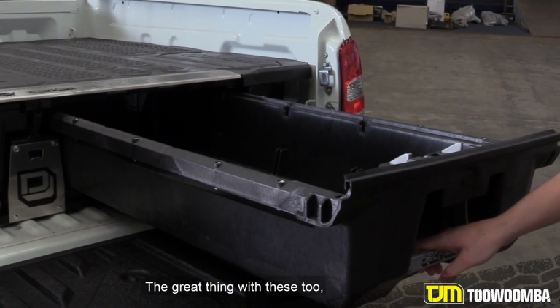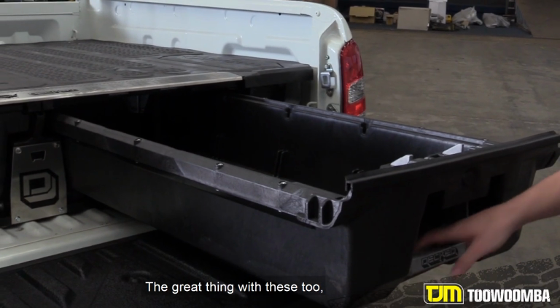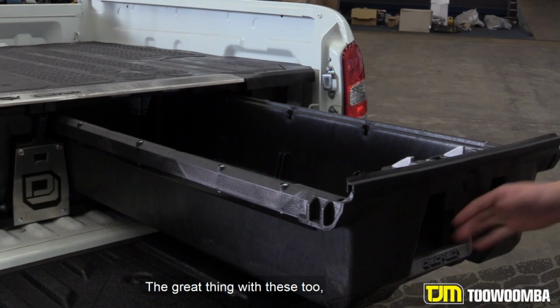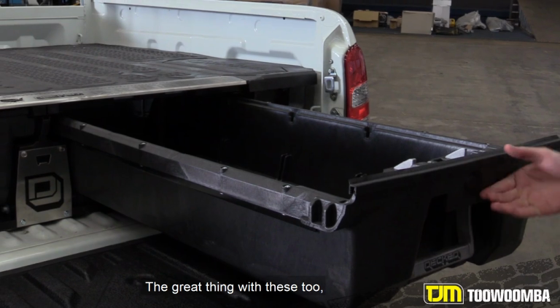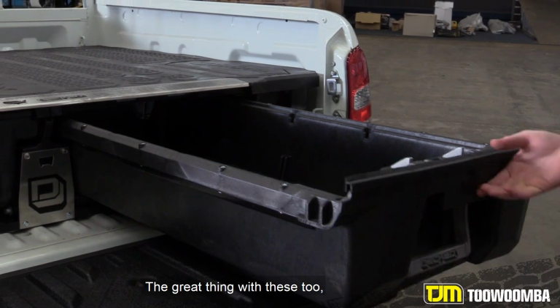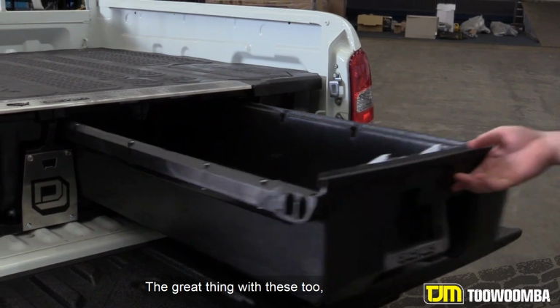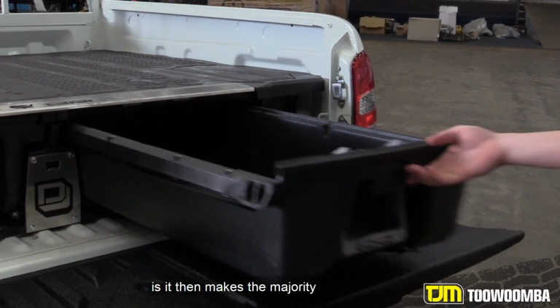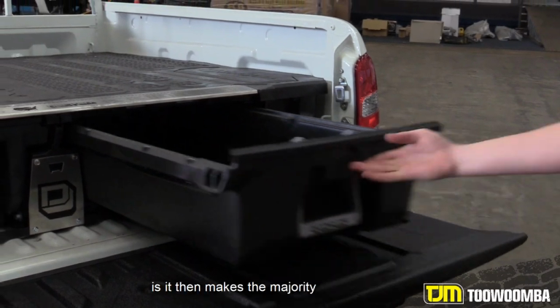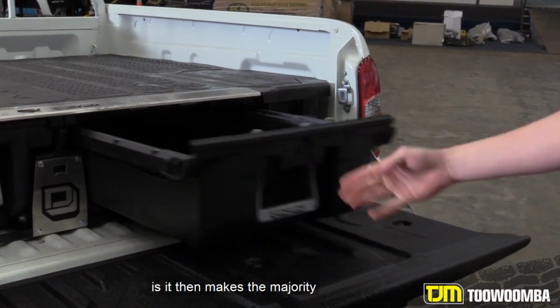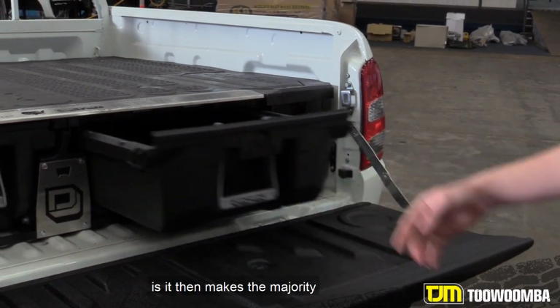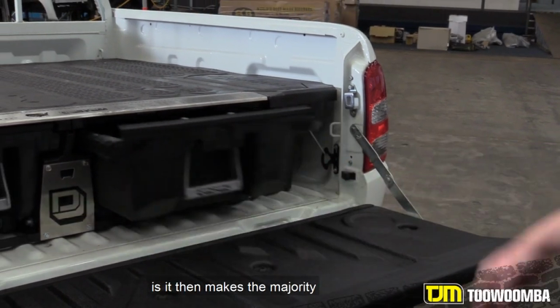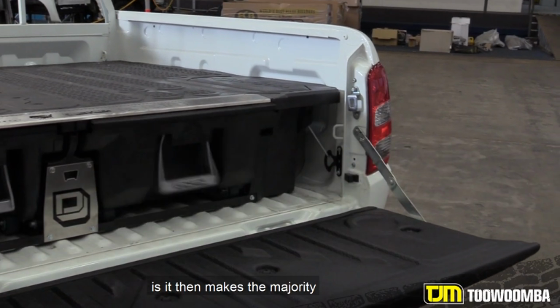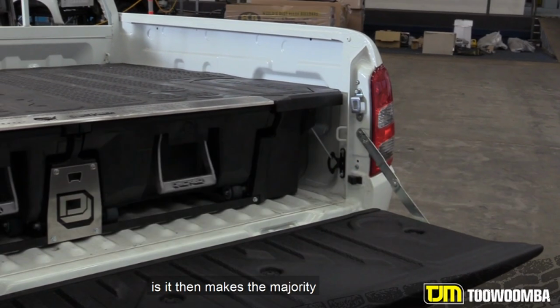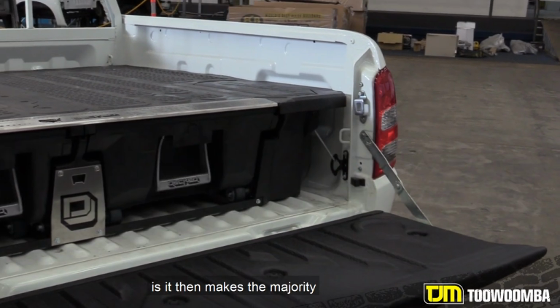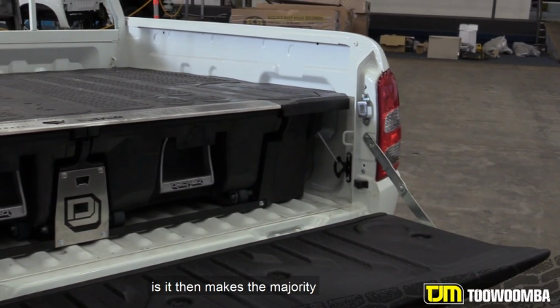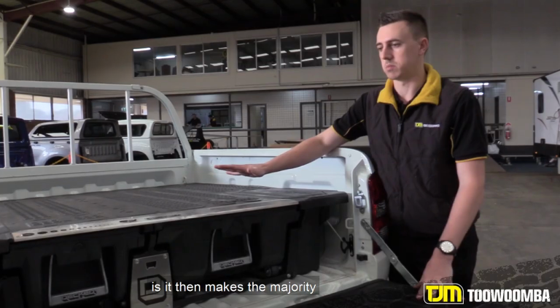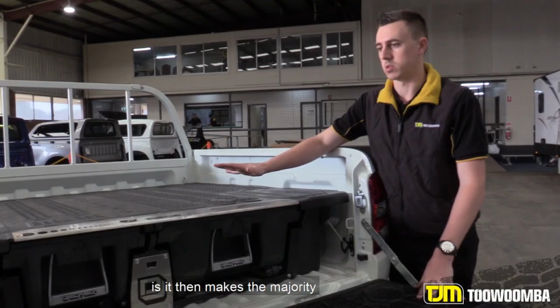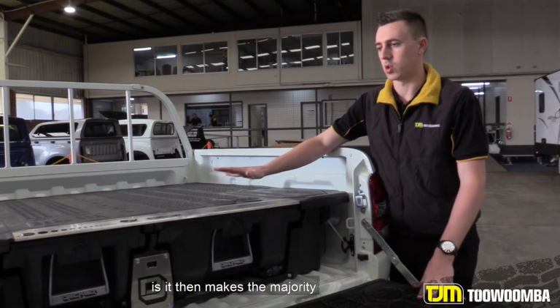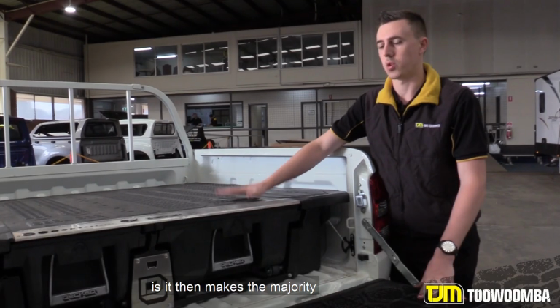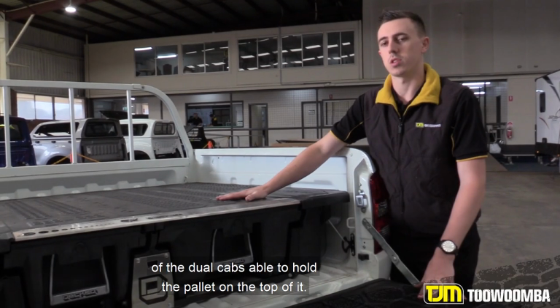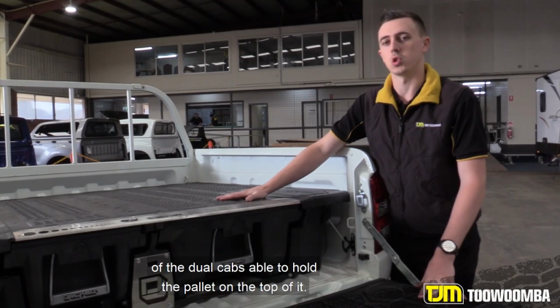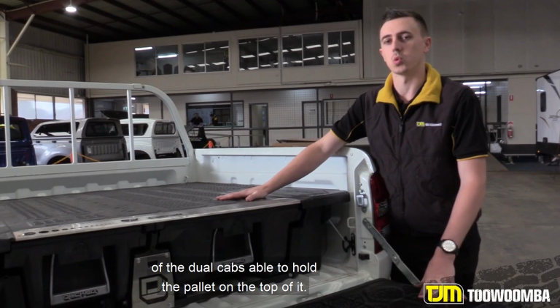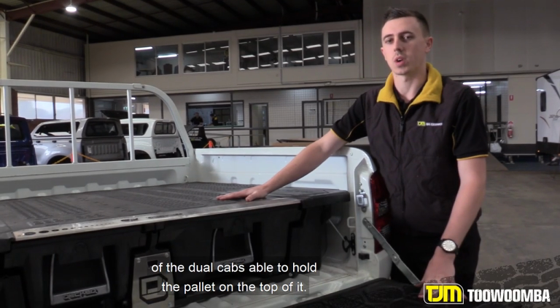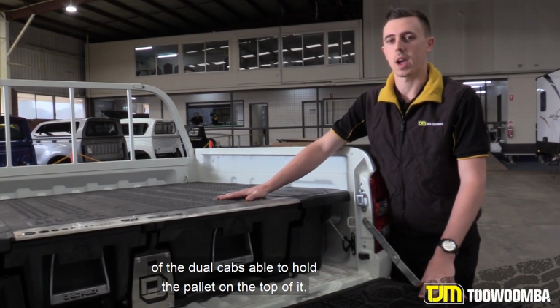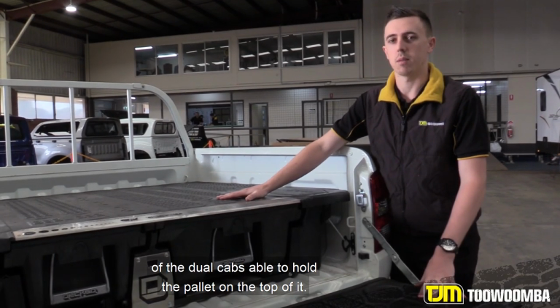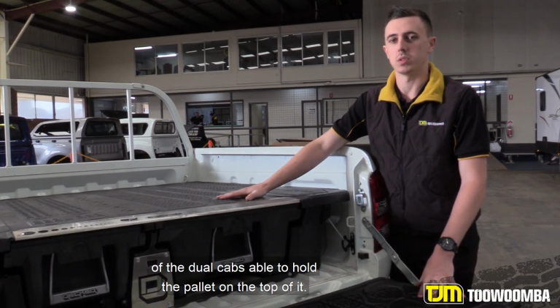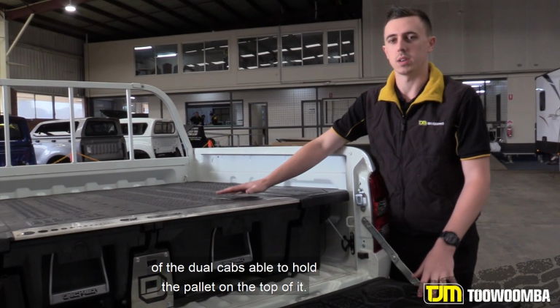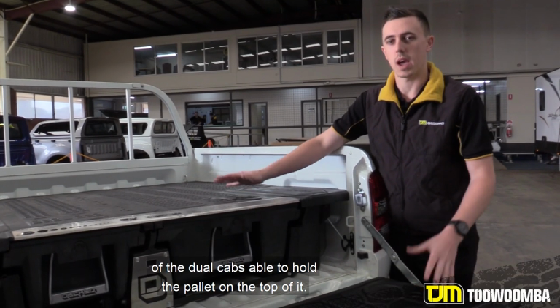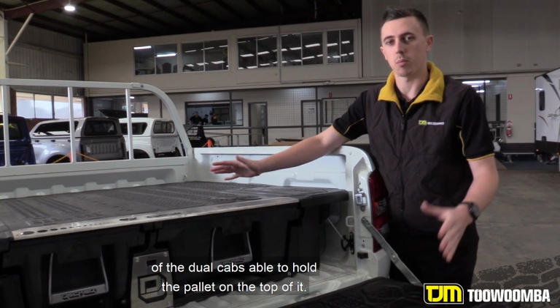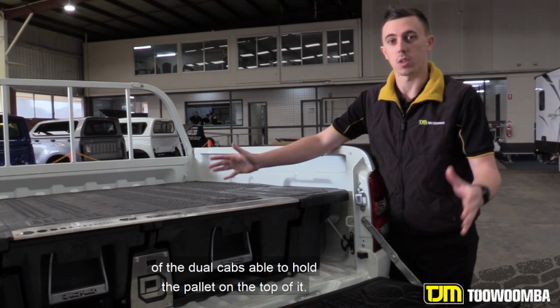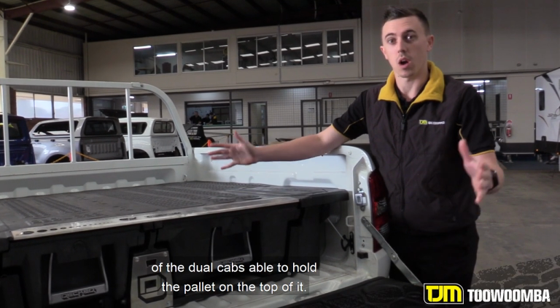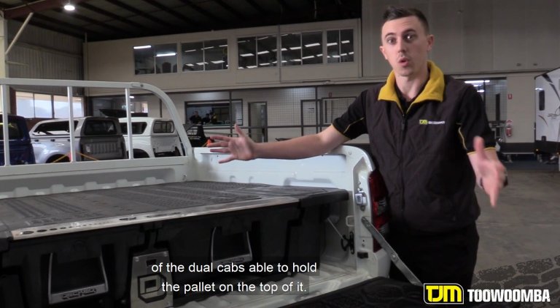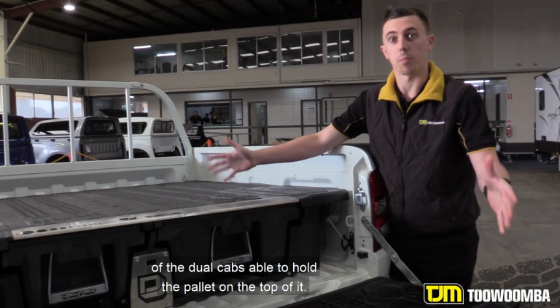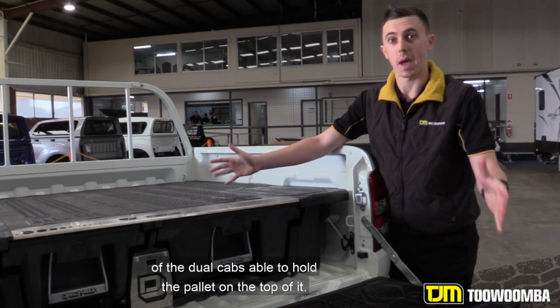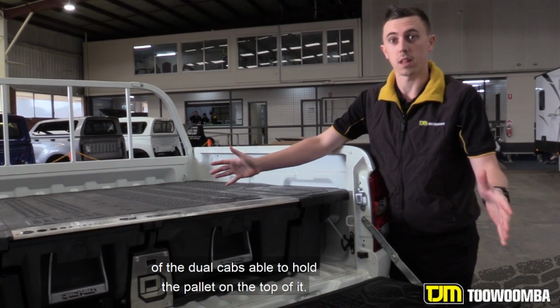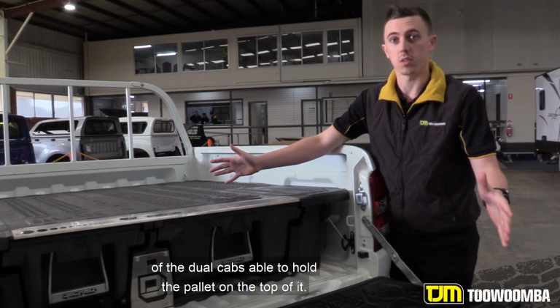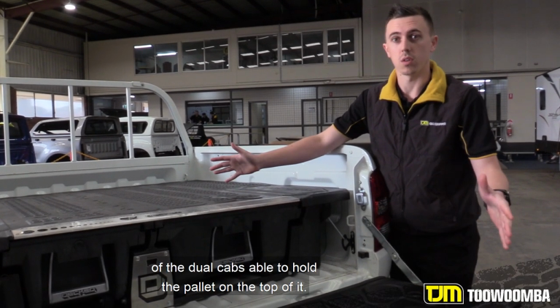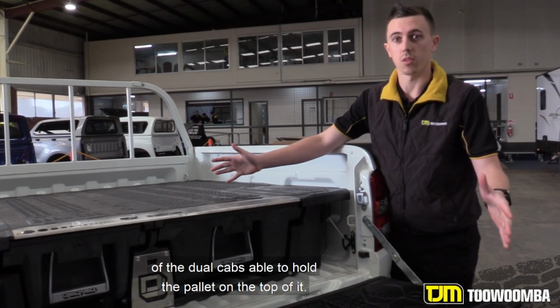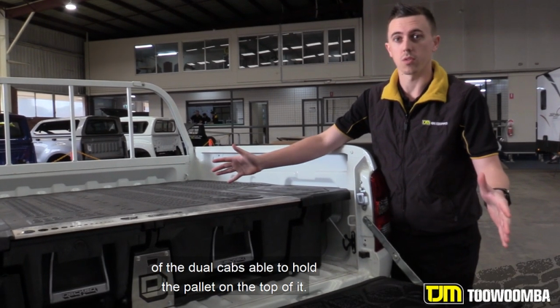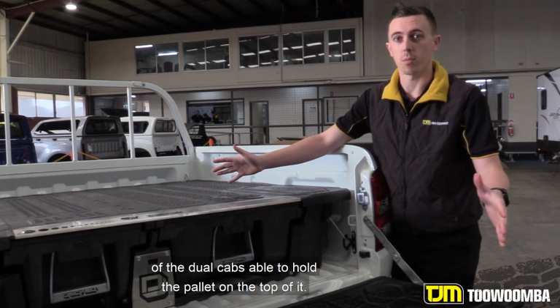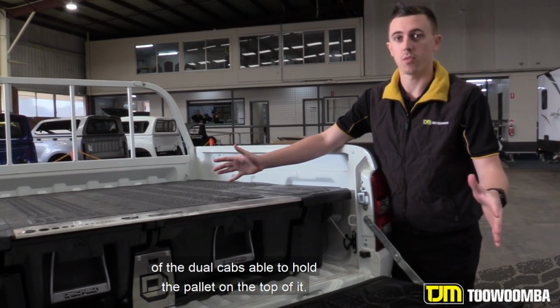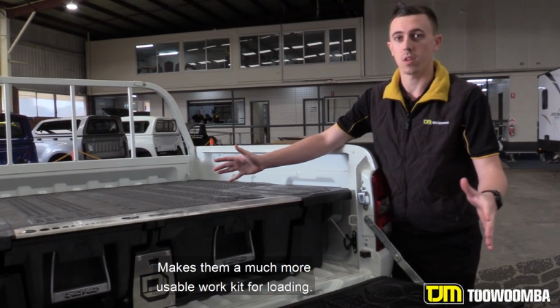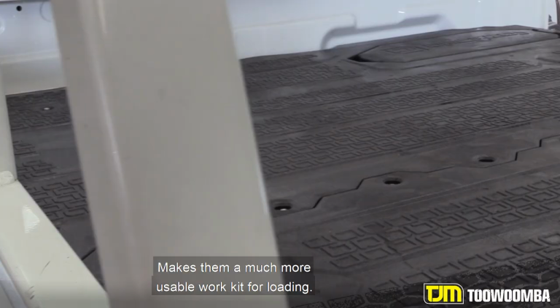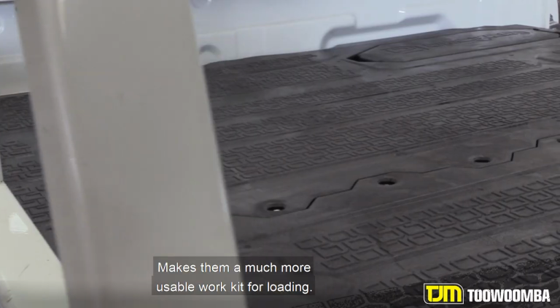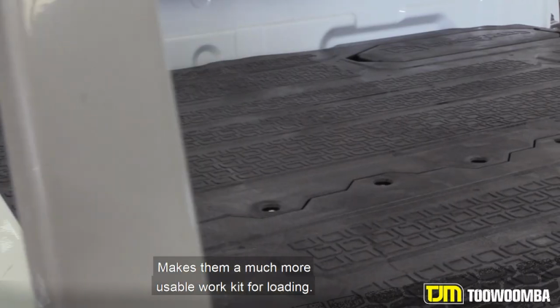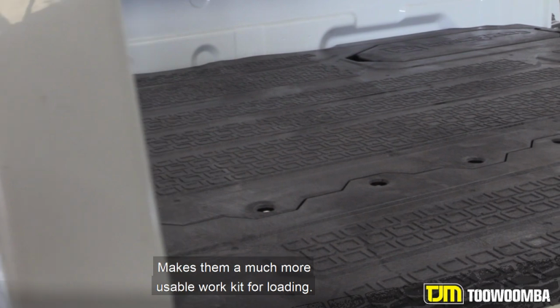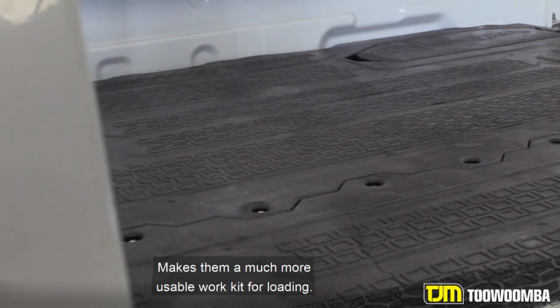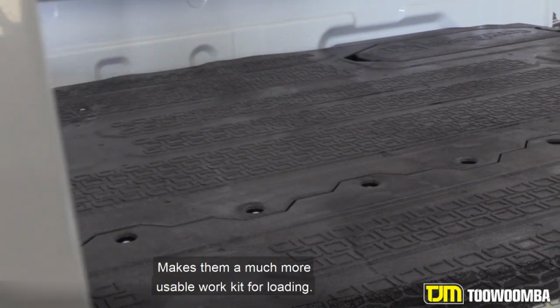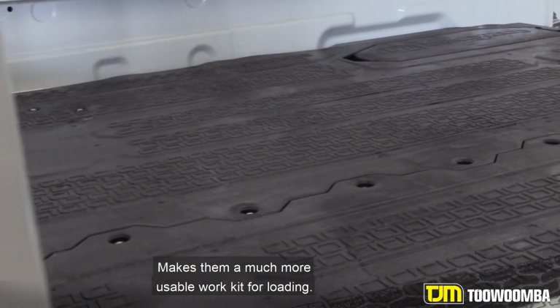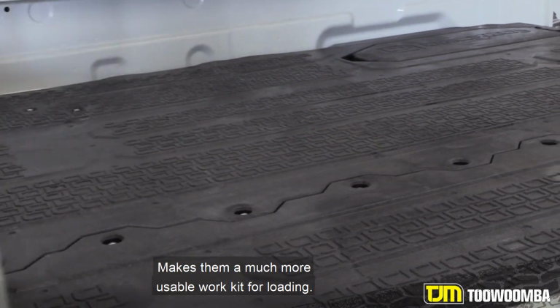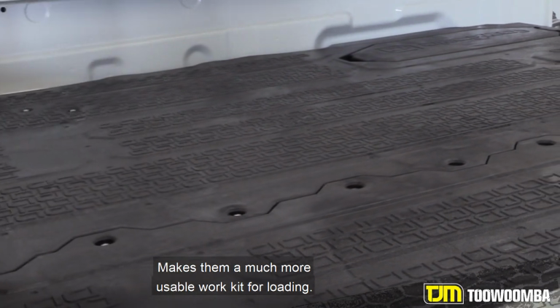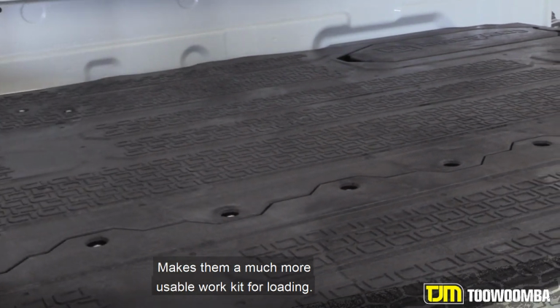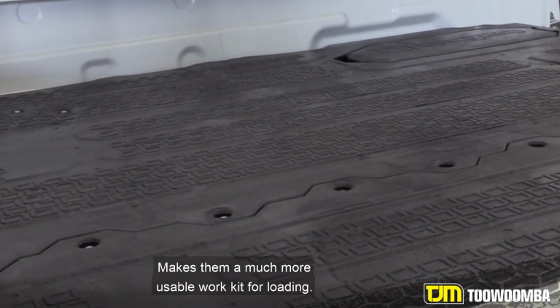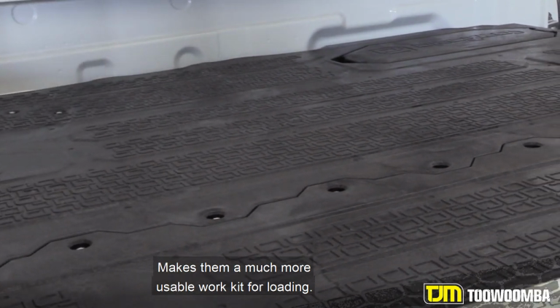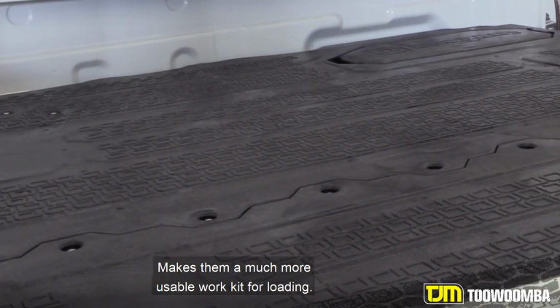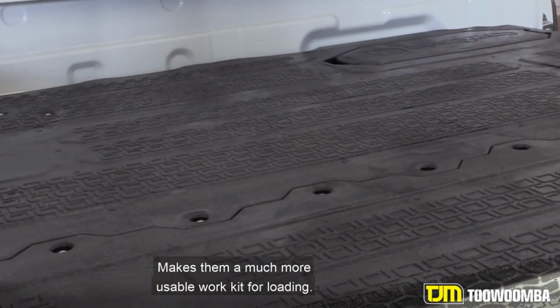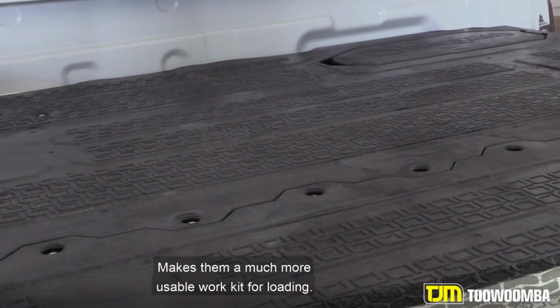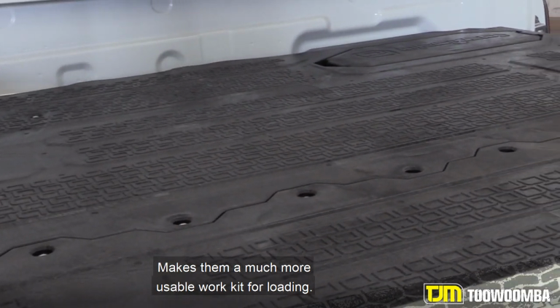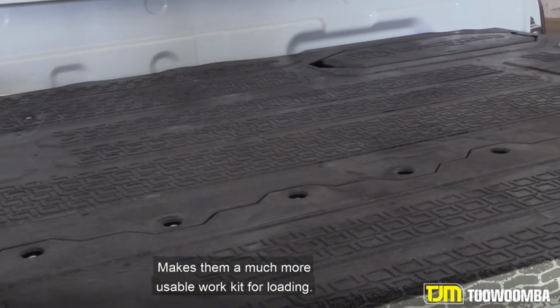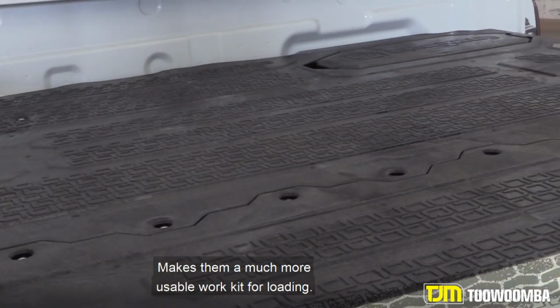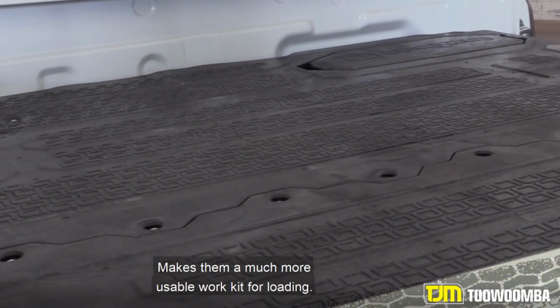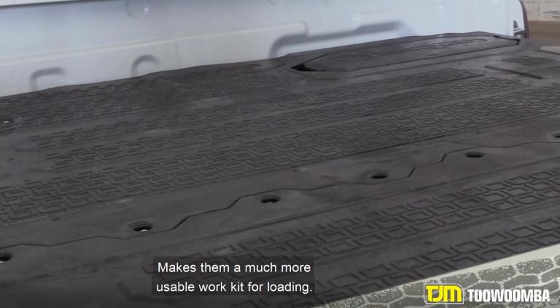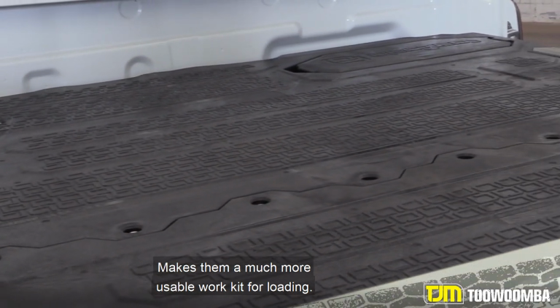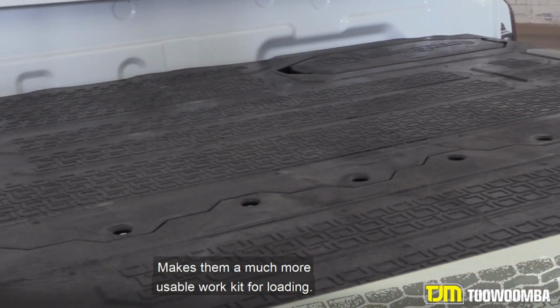A great thing with these too is it makes the majority of dual cabs able to hold a pallet on the top of it, making them a much more usable work setup for loading.